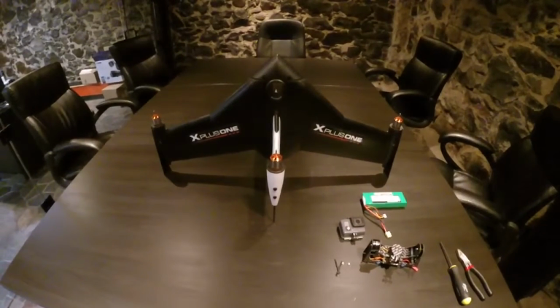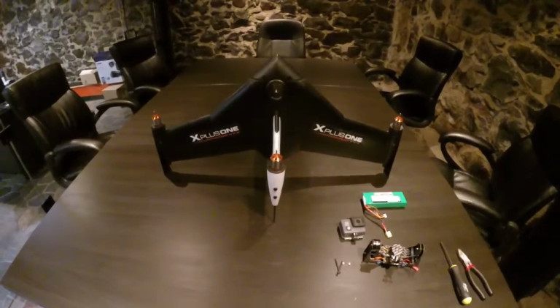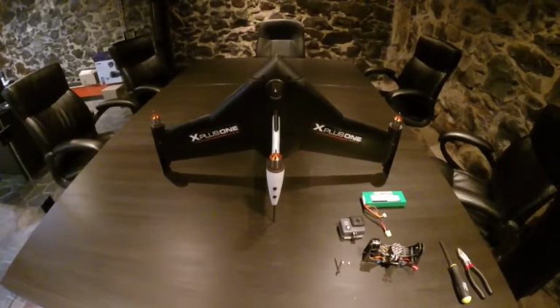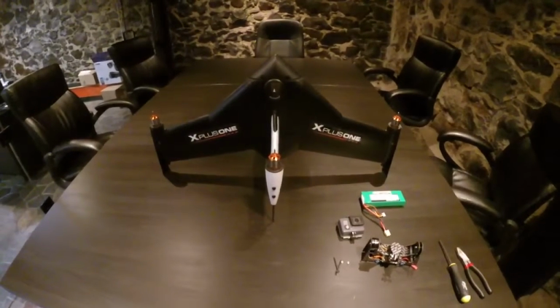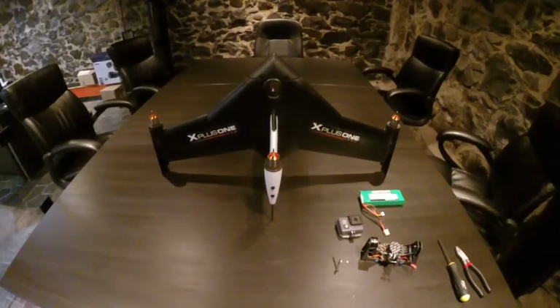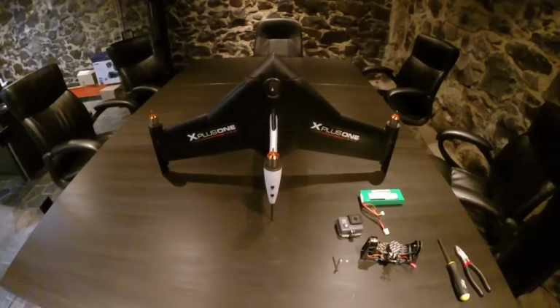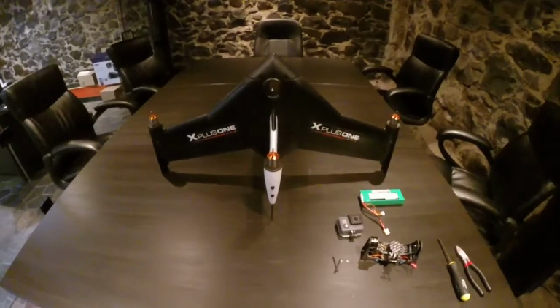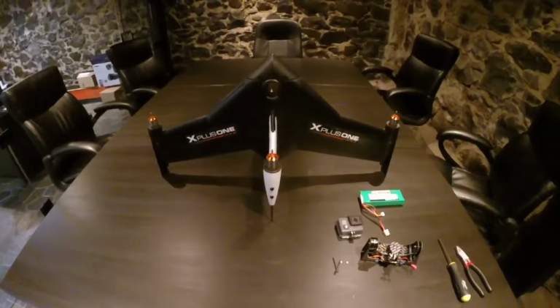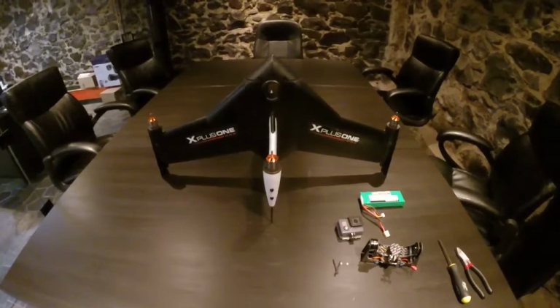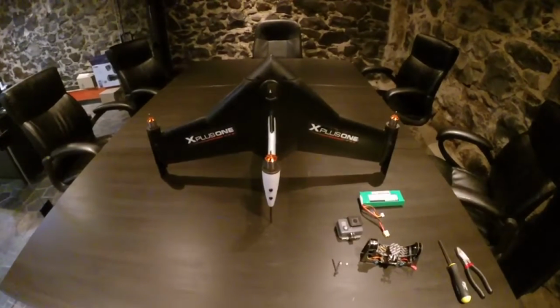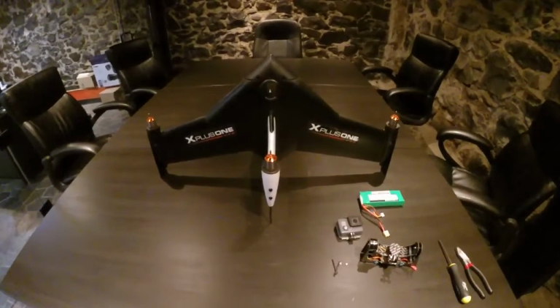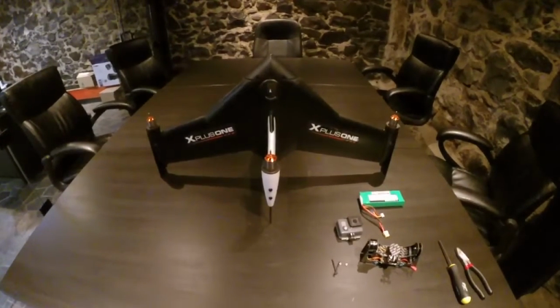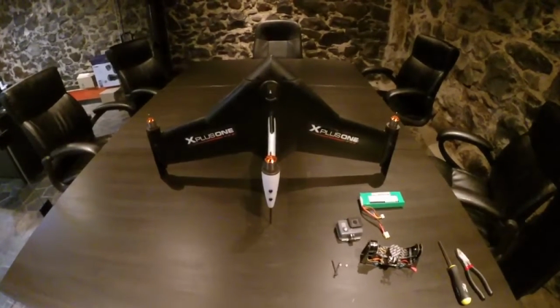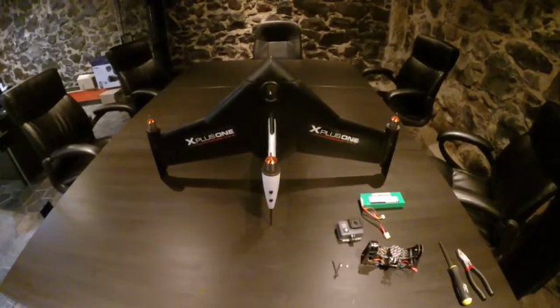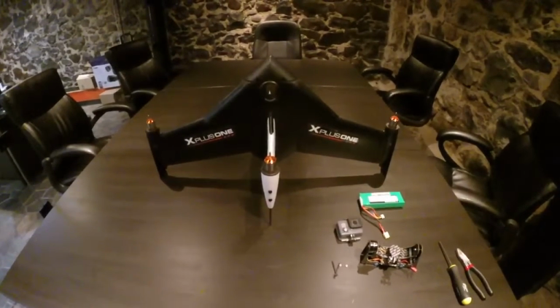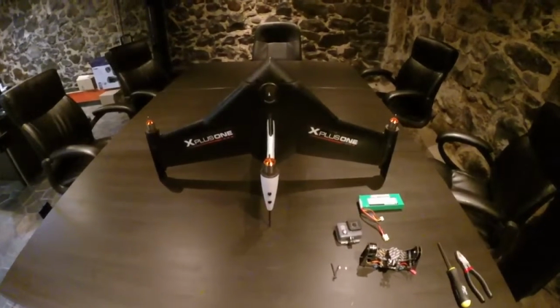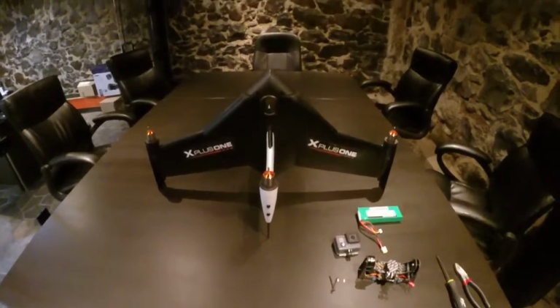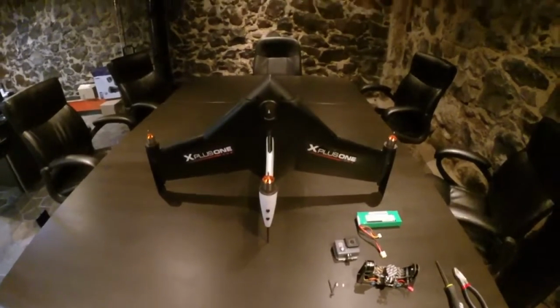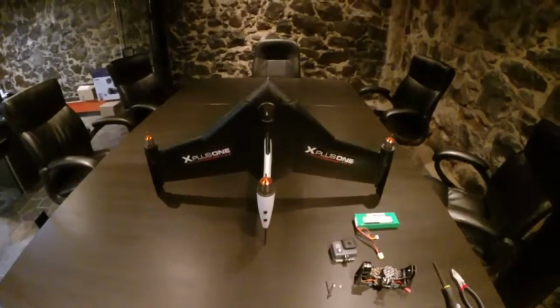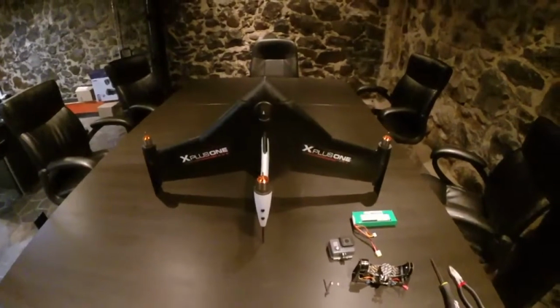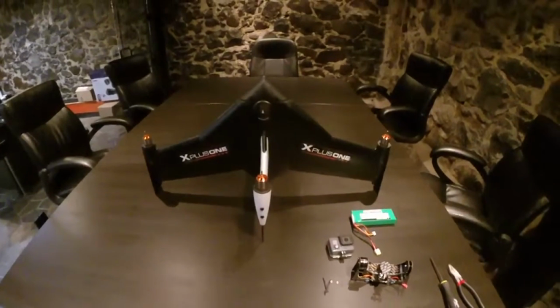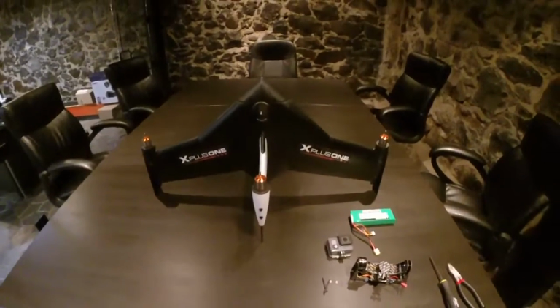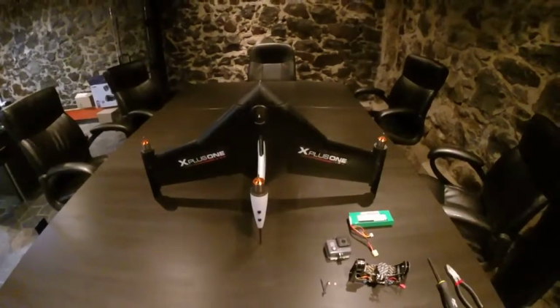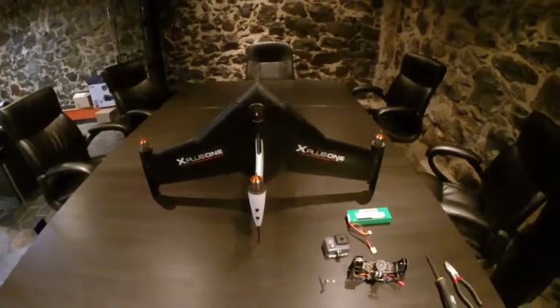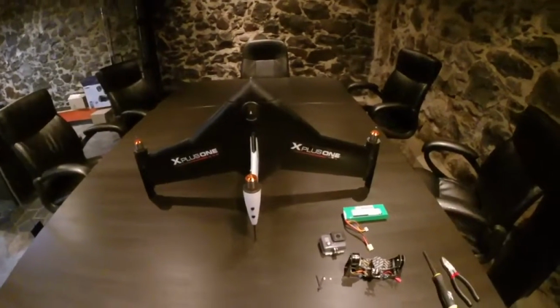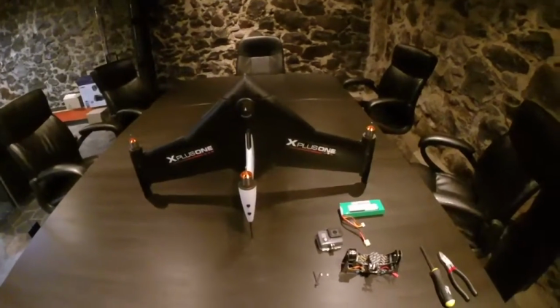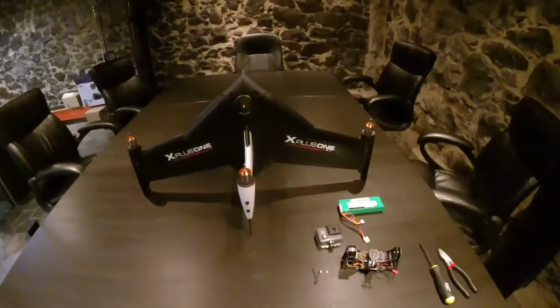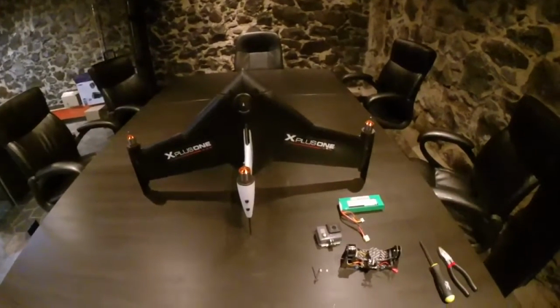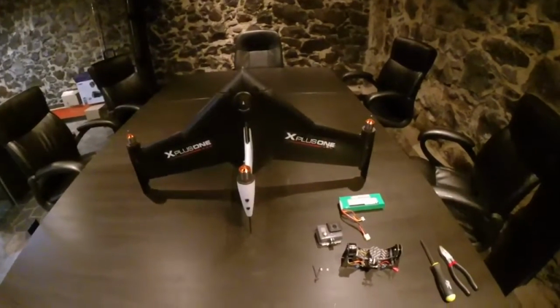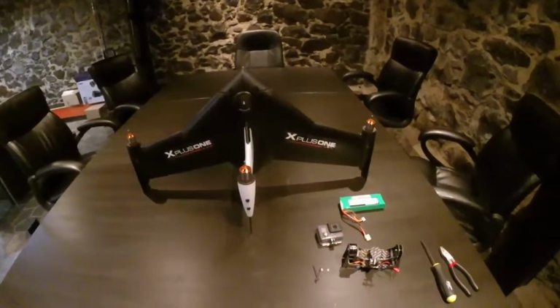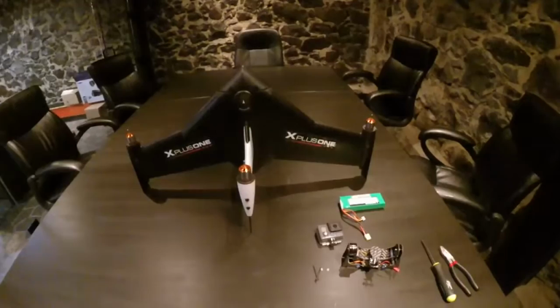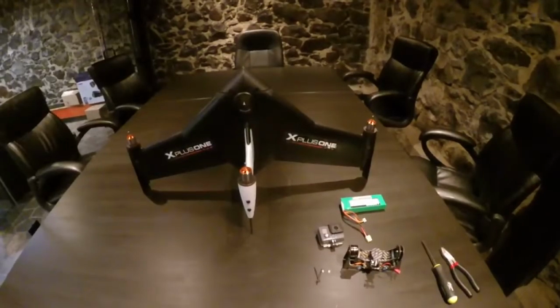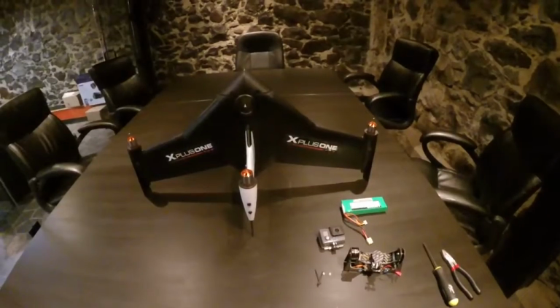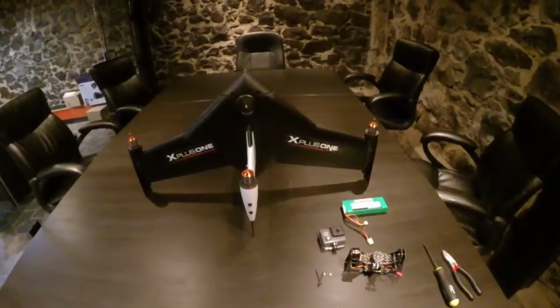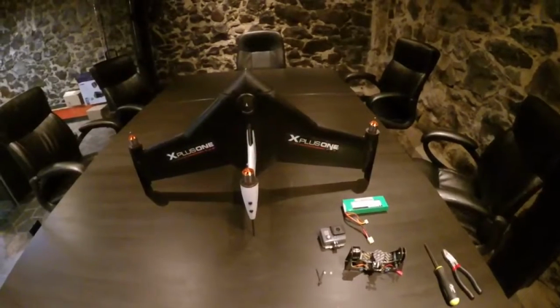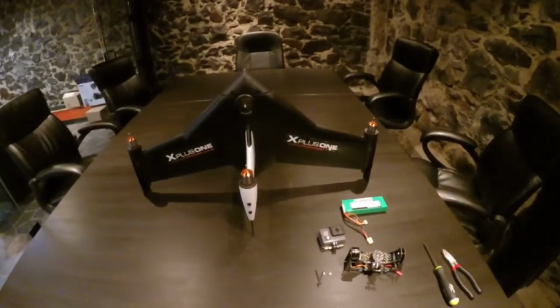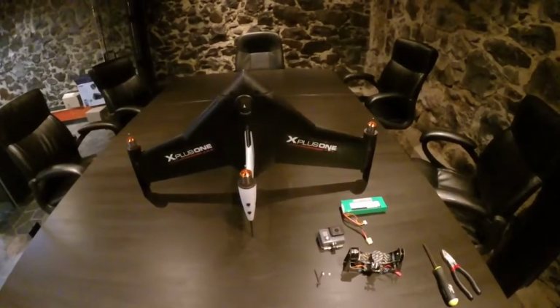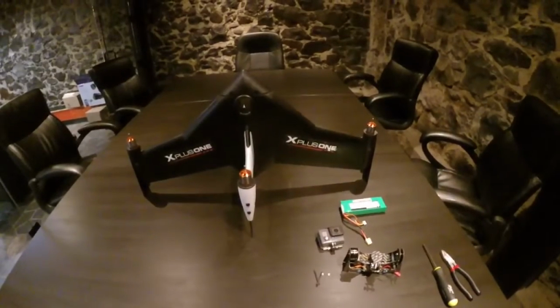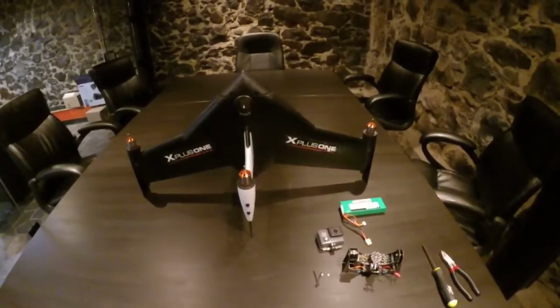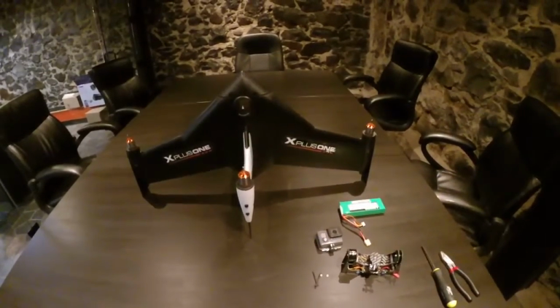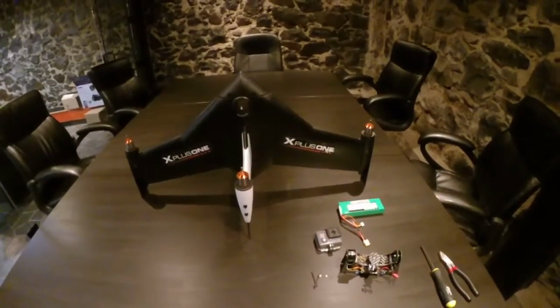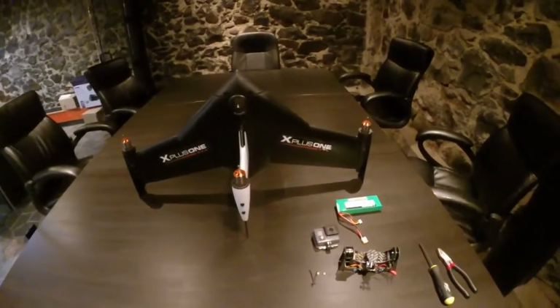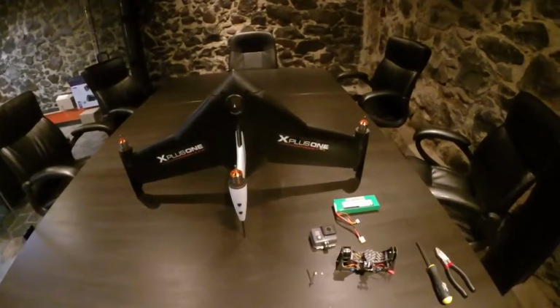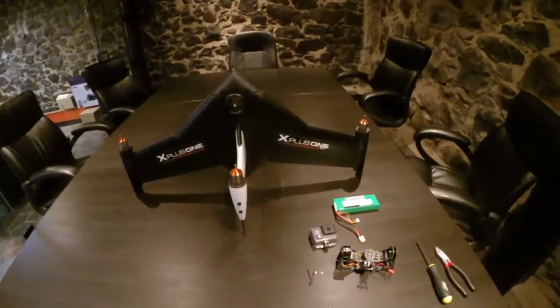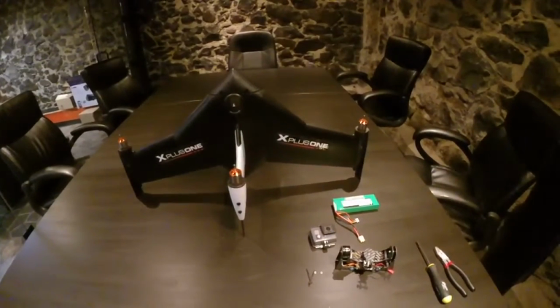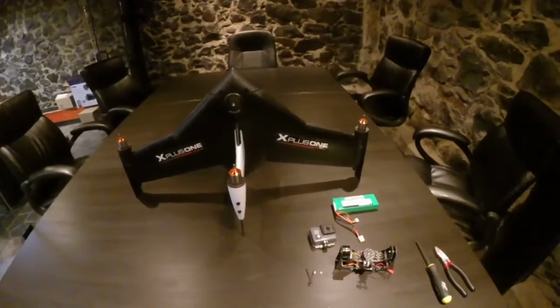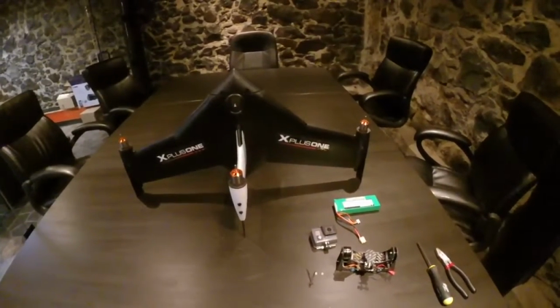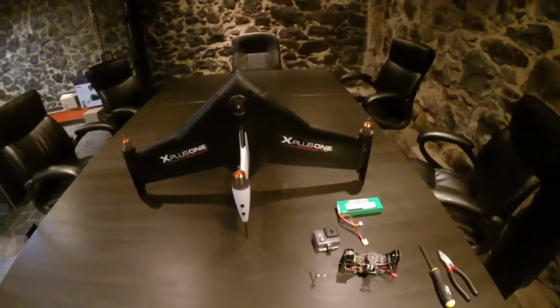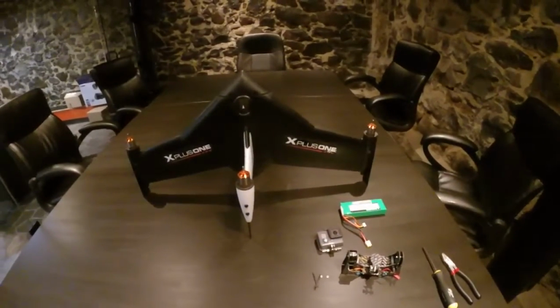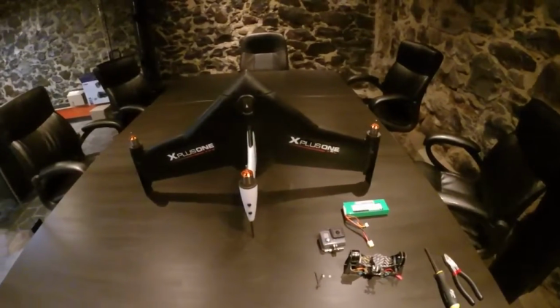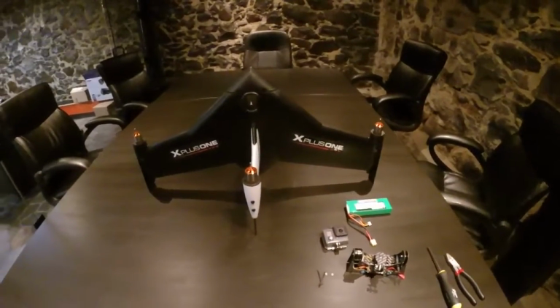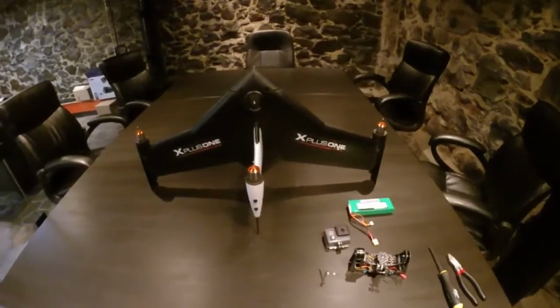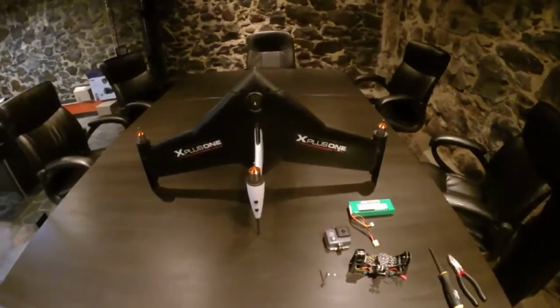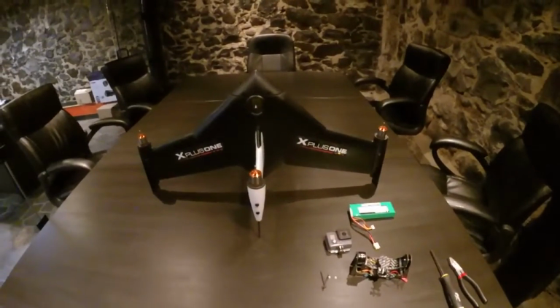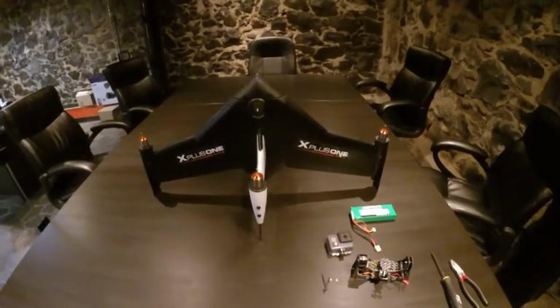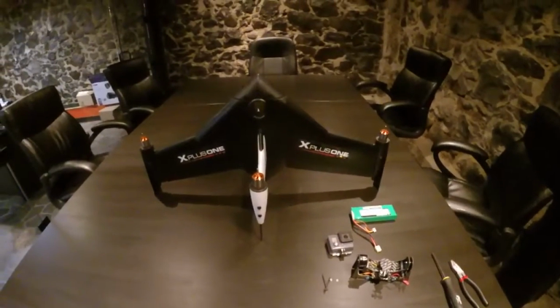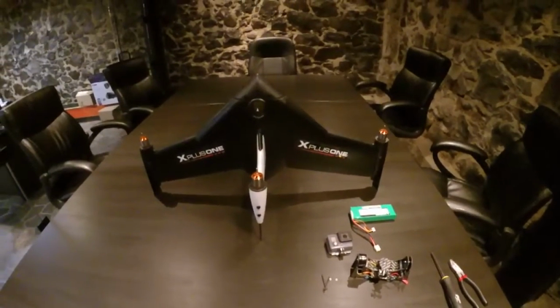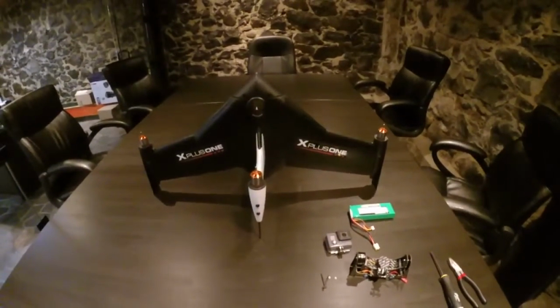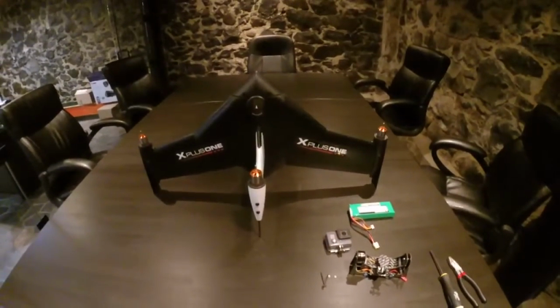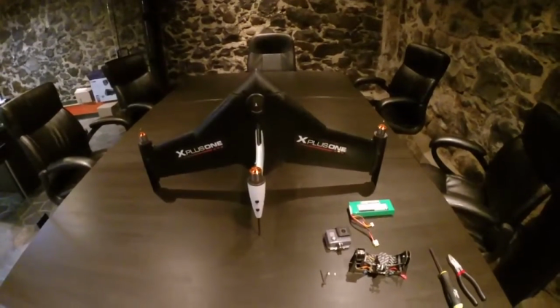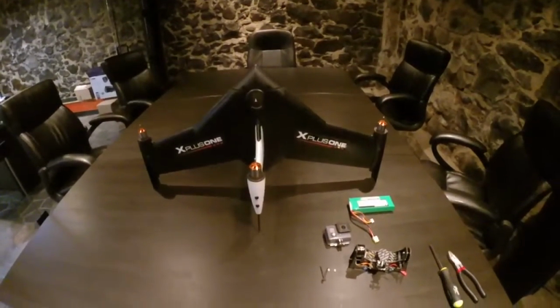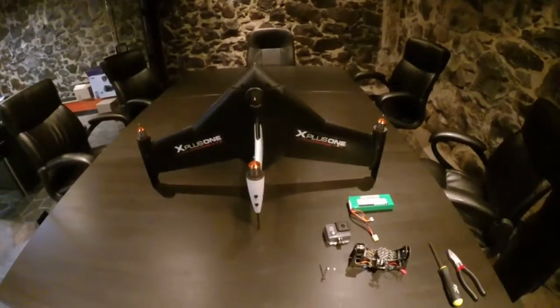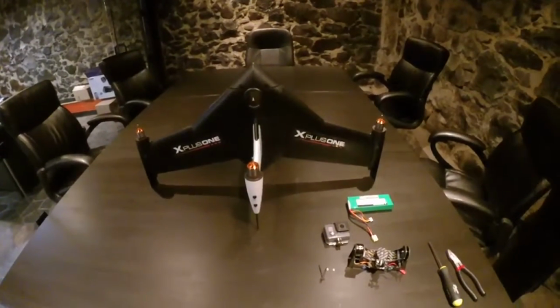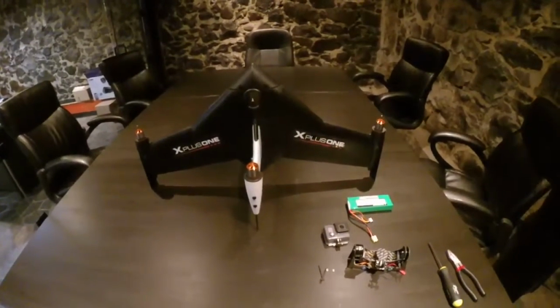Hi, my name is Andrew Cook and I'm the Chief Operating Officer here at XCraft. Today I'm going to show you how to install the 2-axis gimbal on an X Plus One.